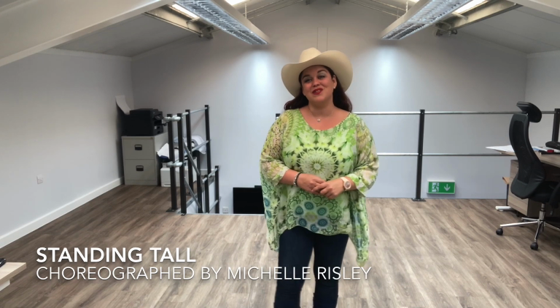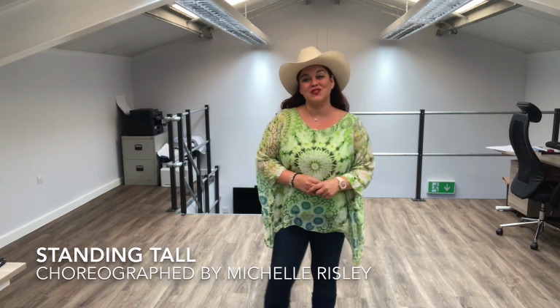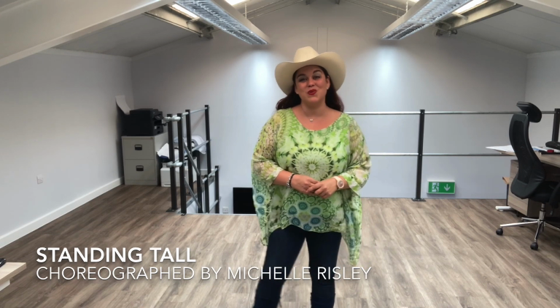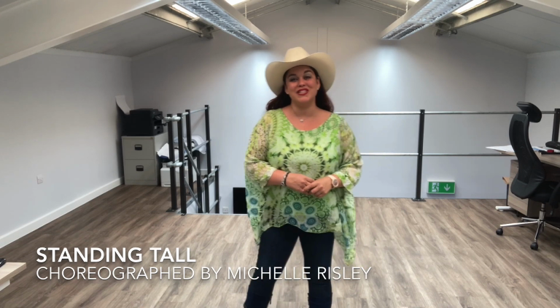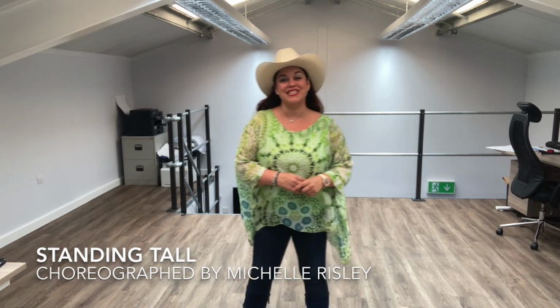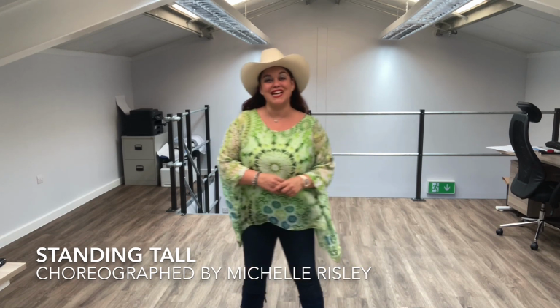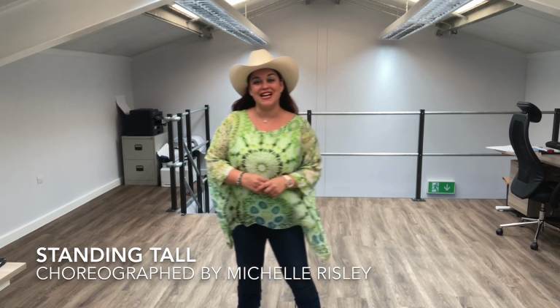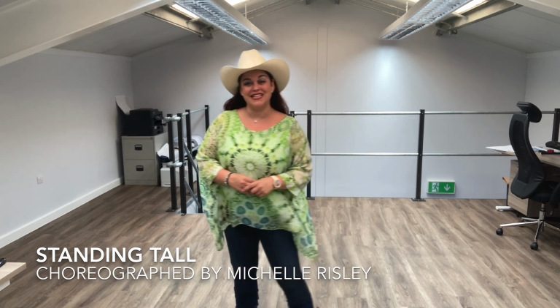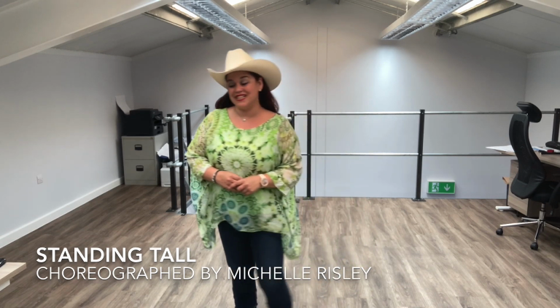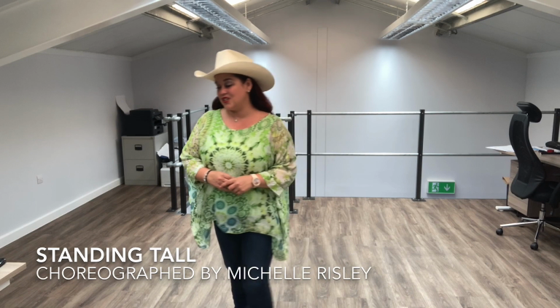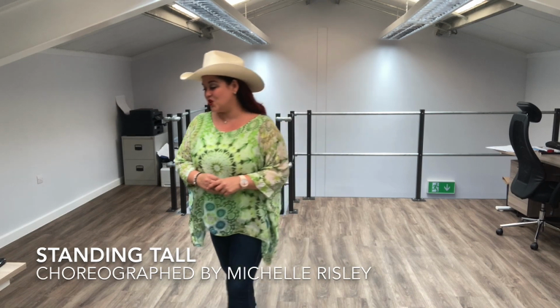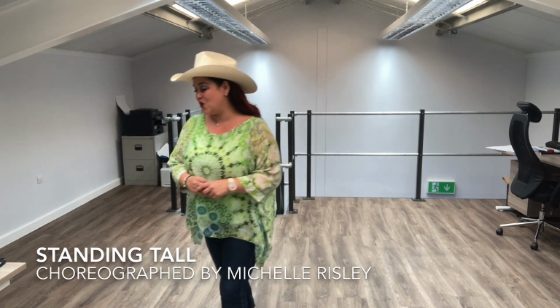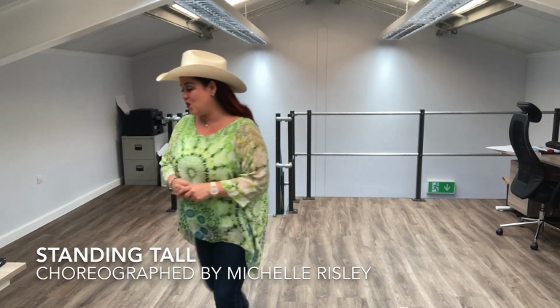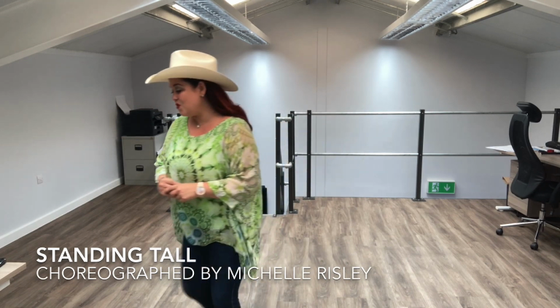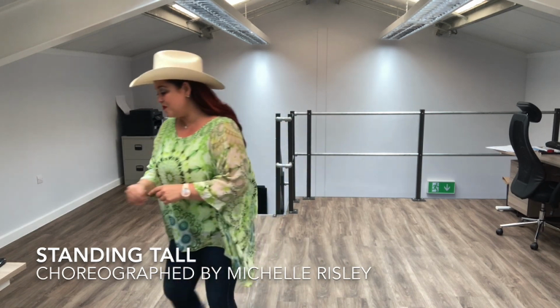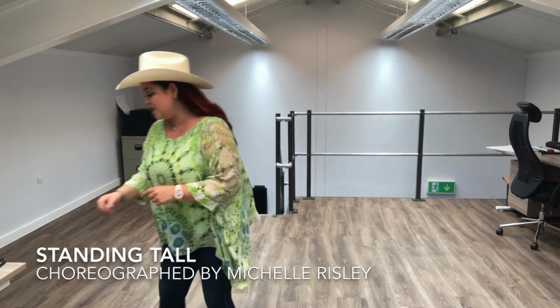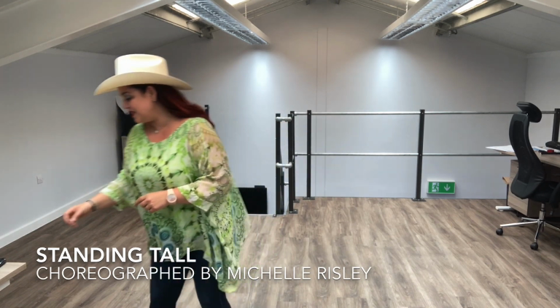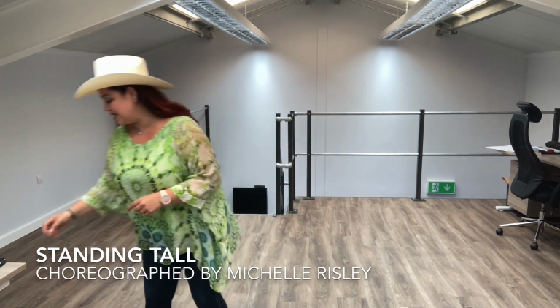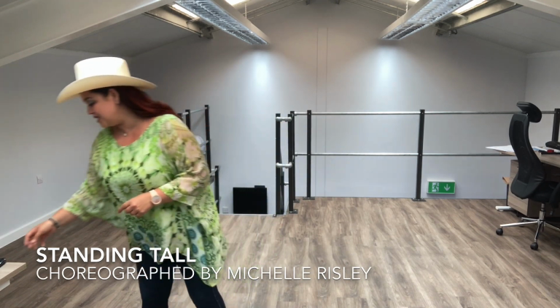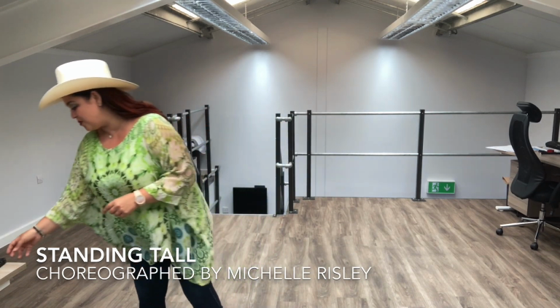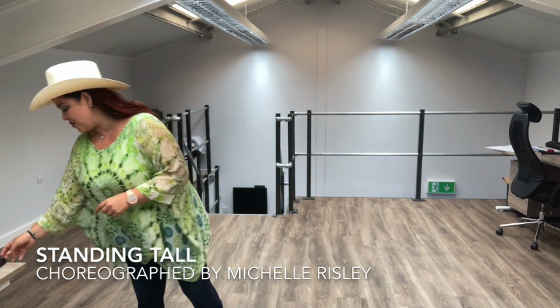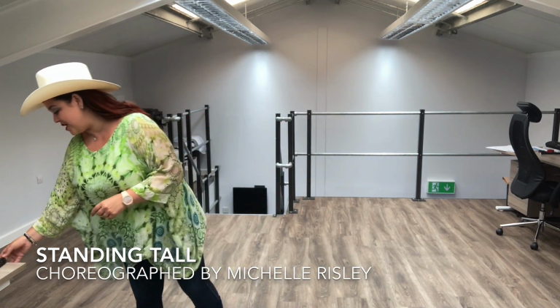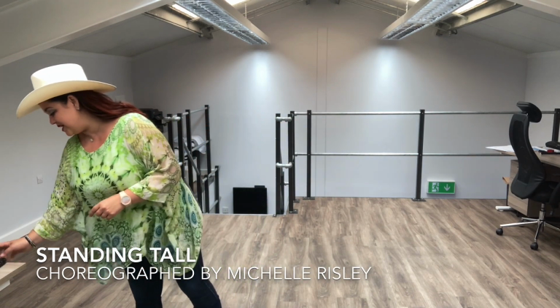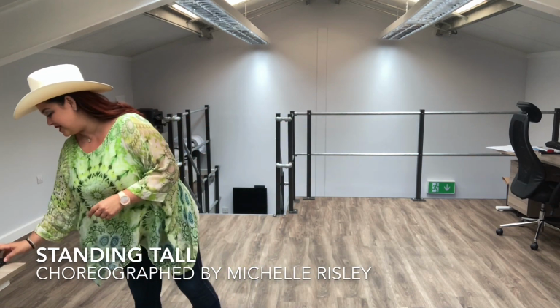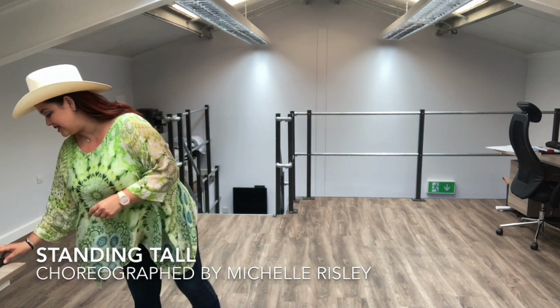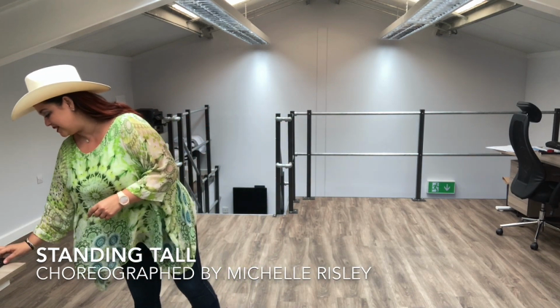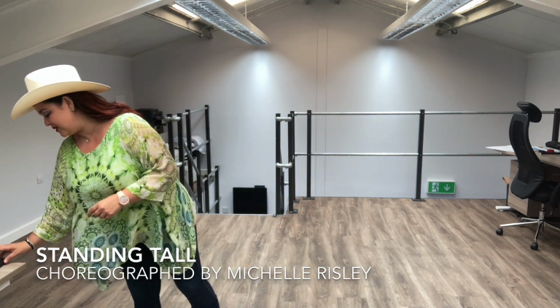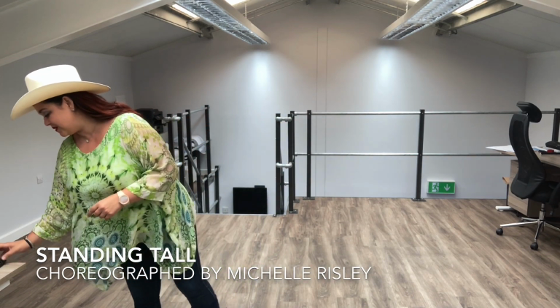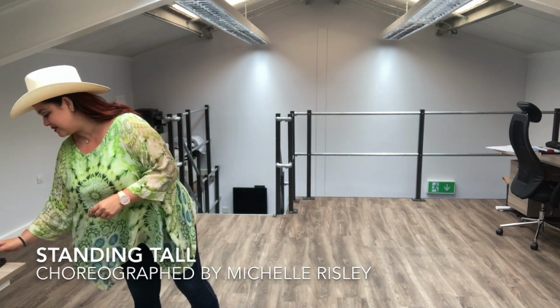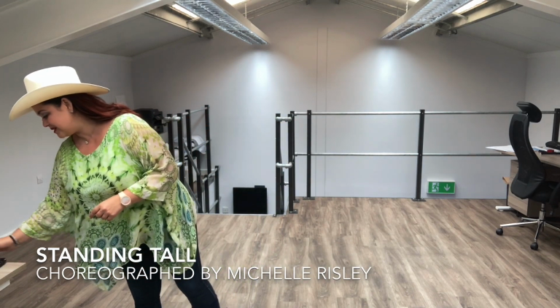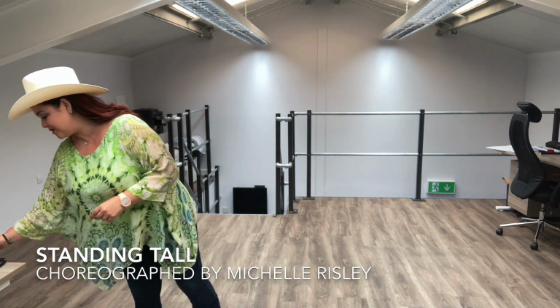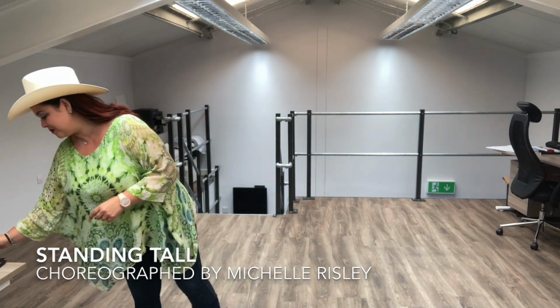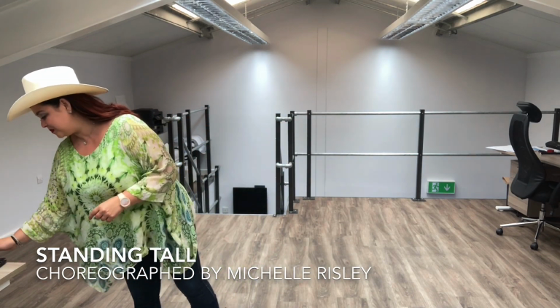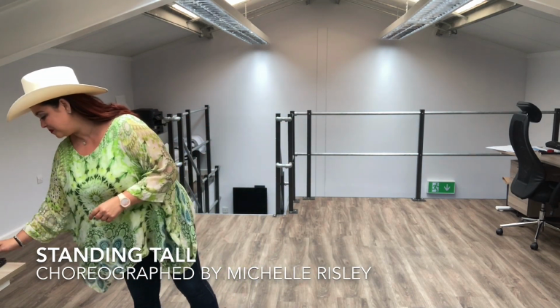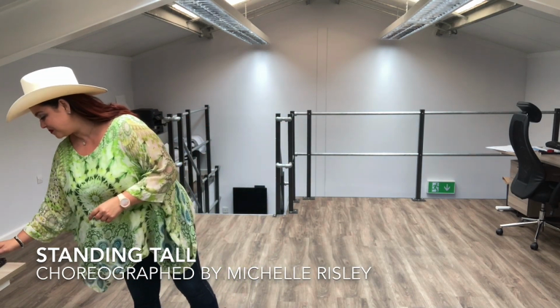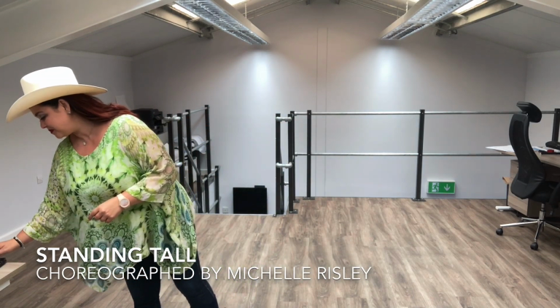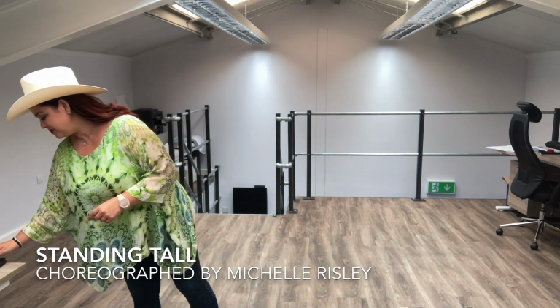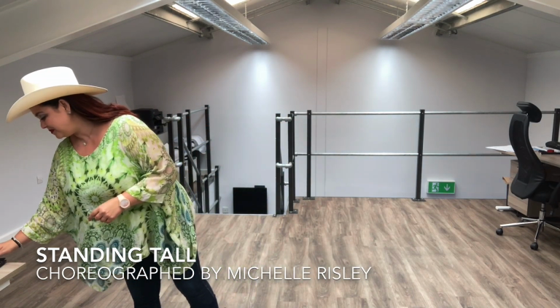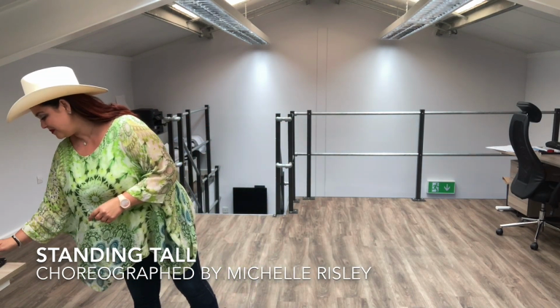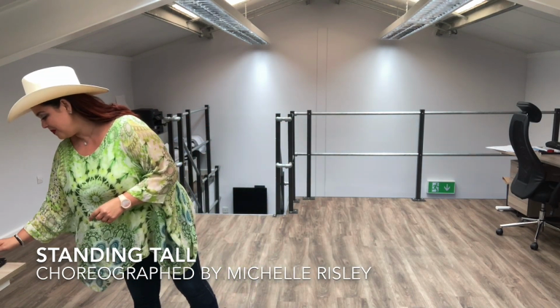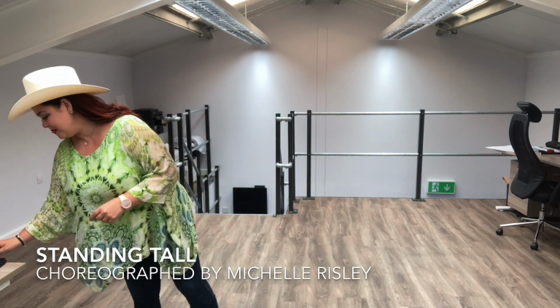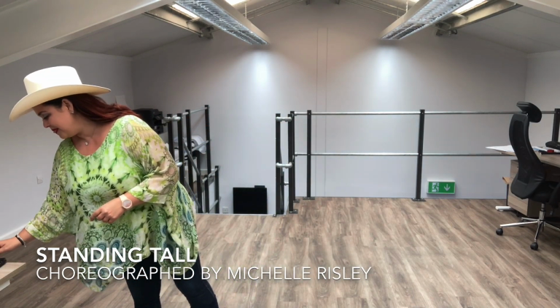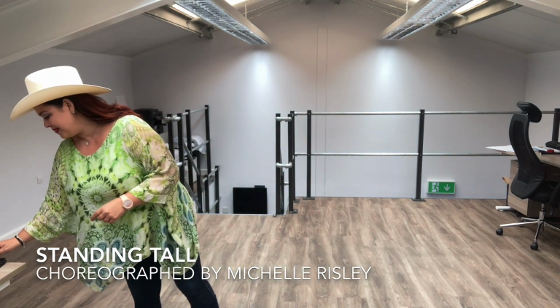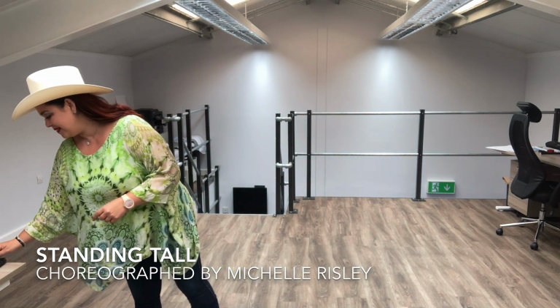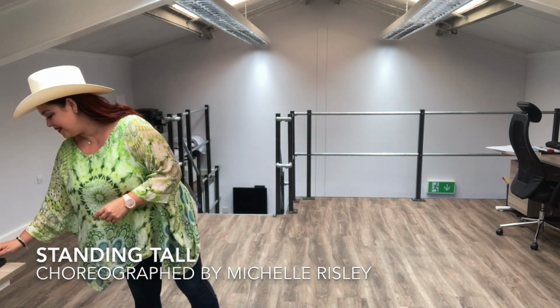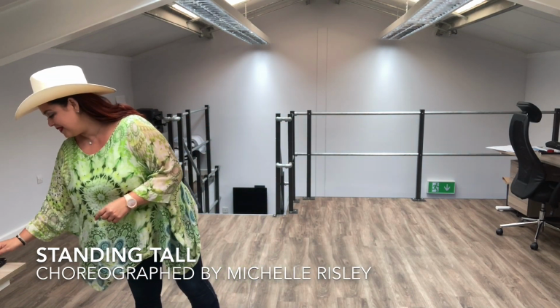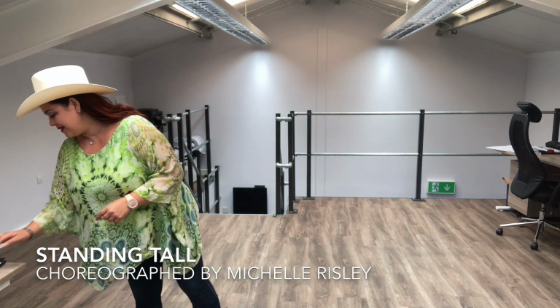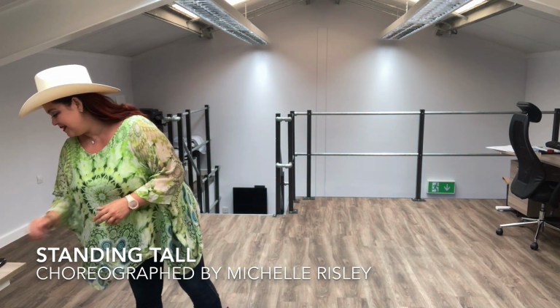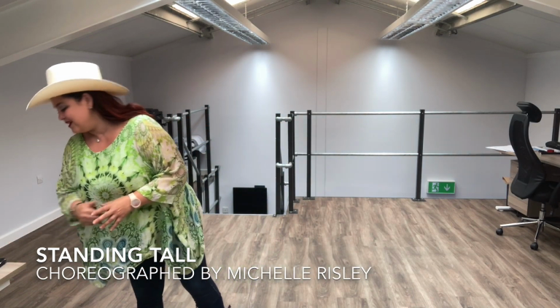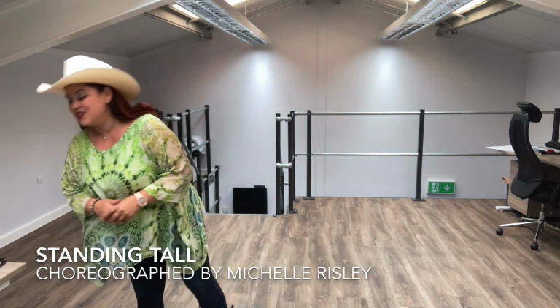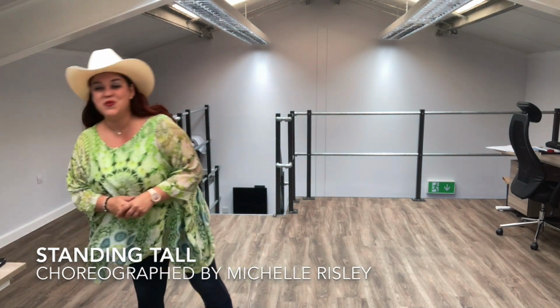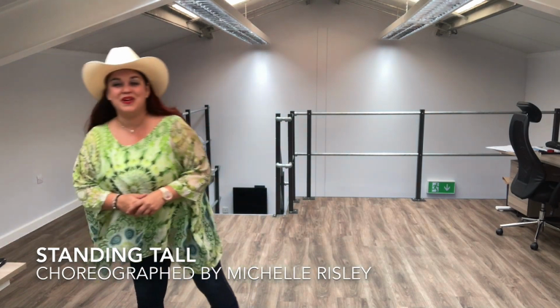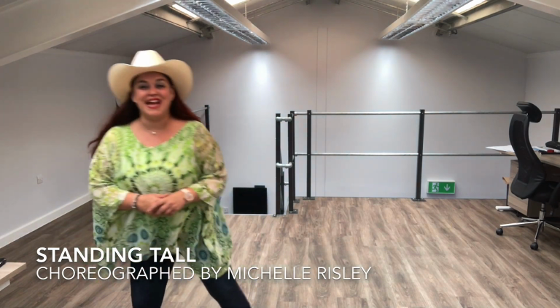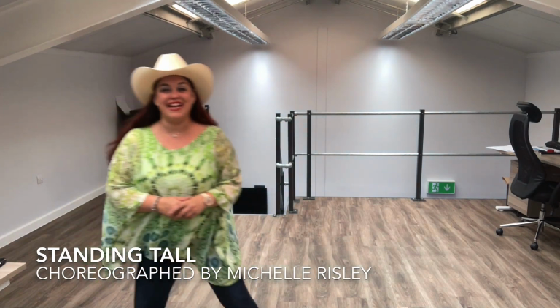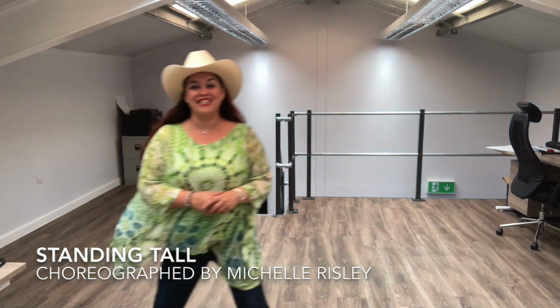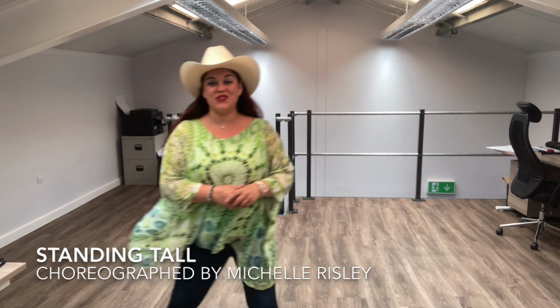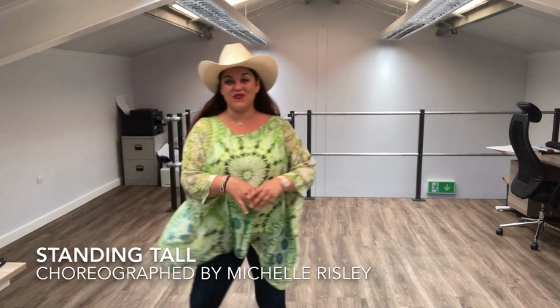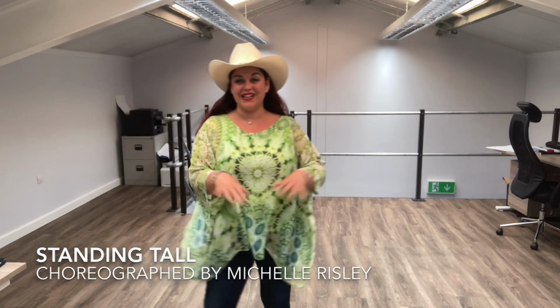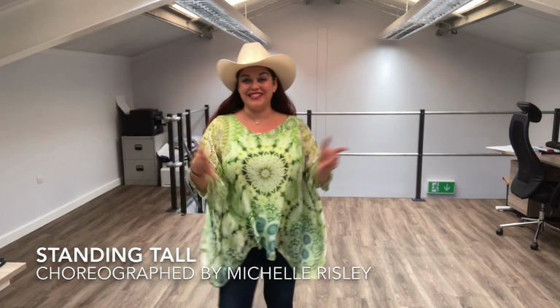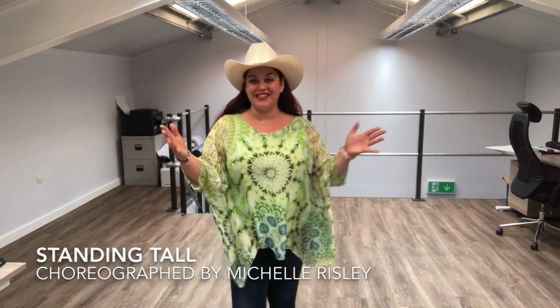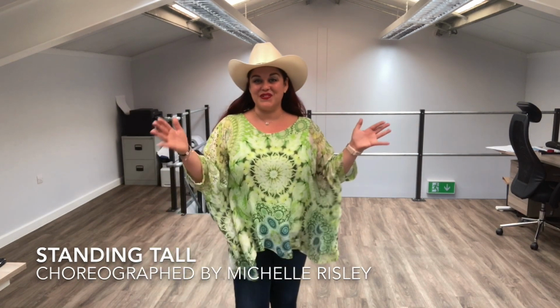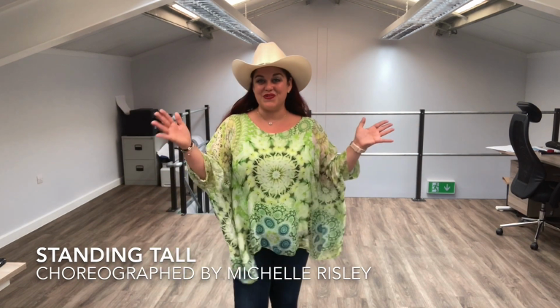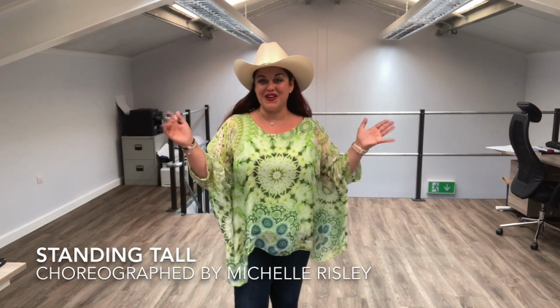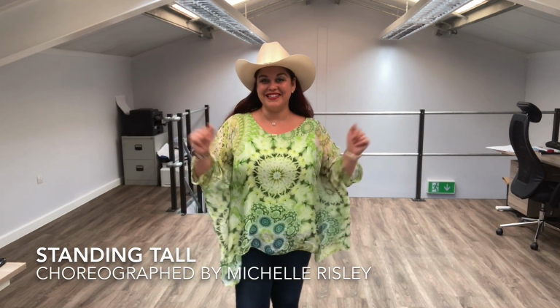So it's called Standing Tall, the music is Brady Seals. You will end facing the front, and you're ready.